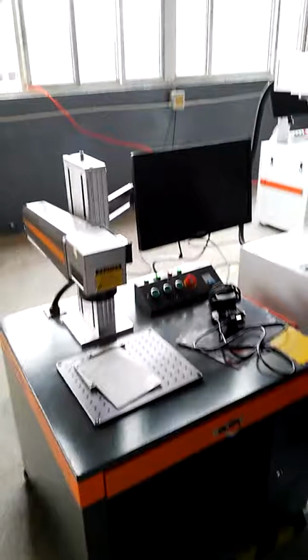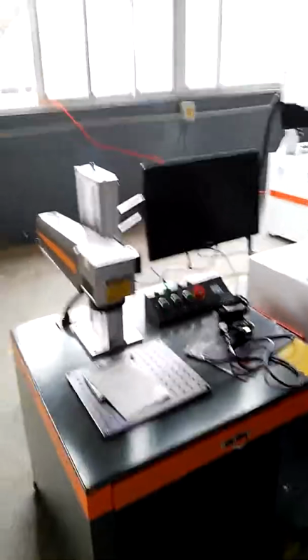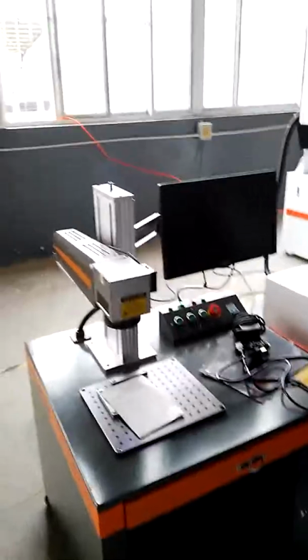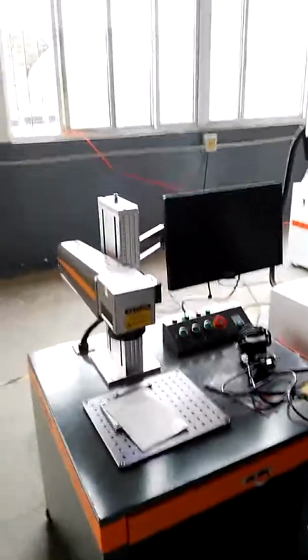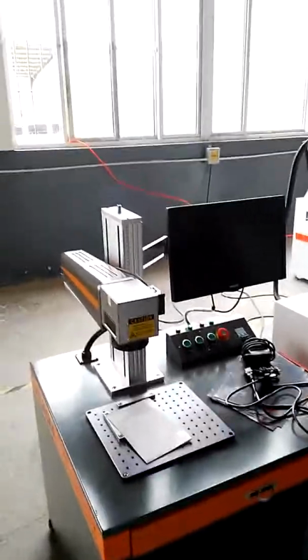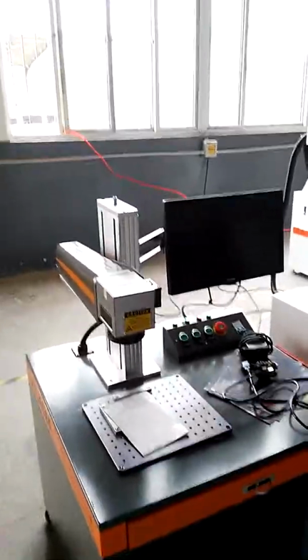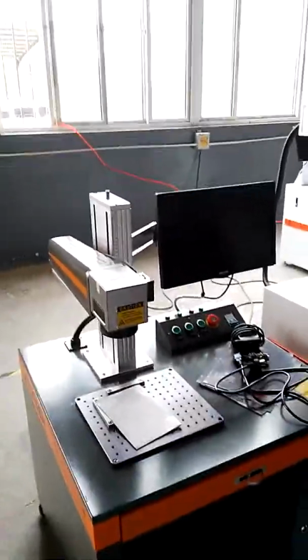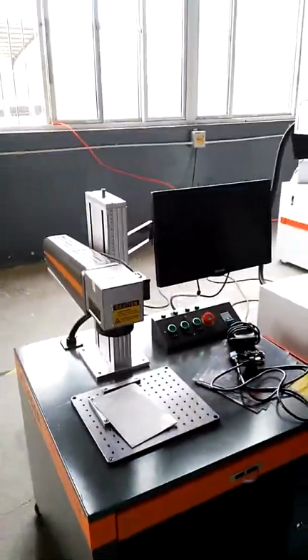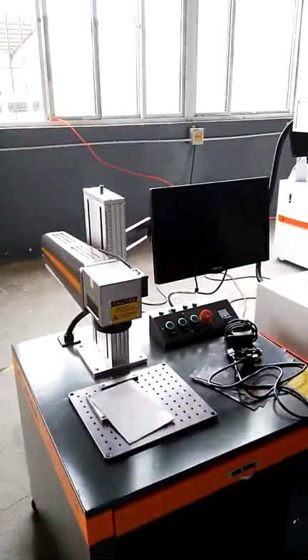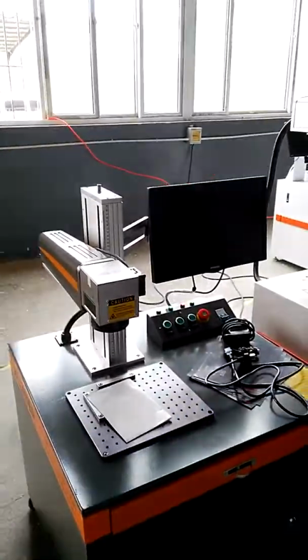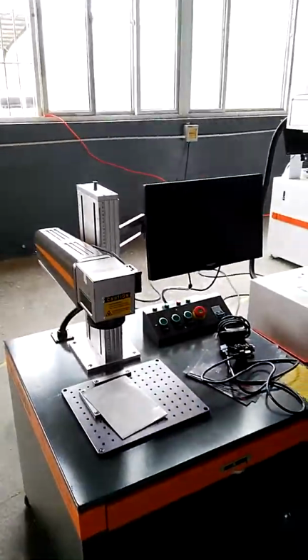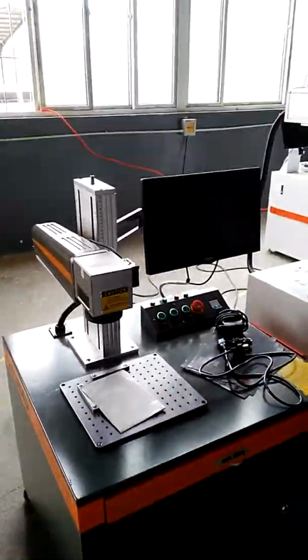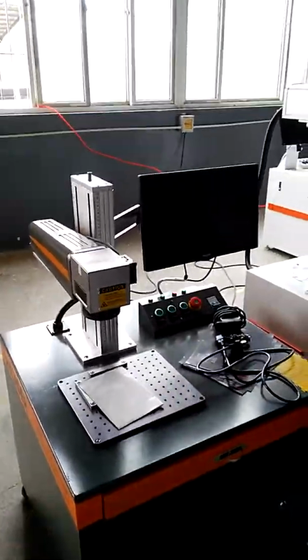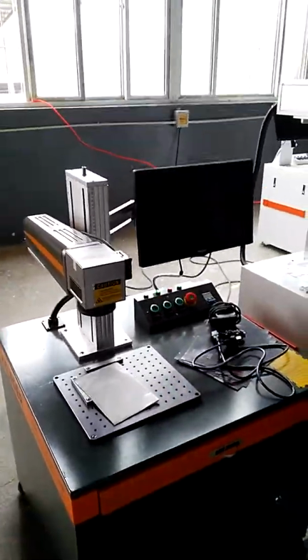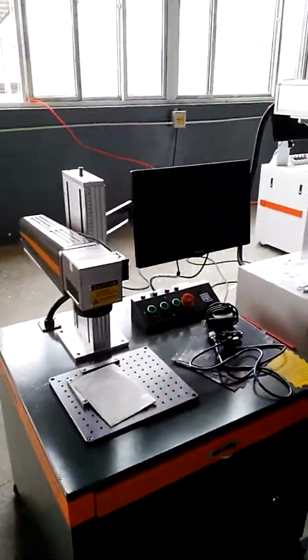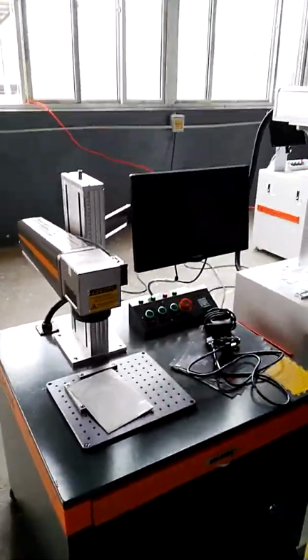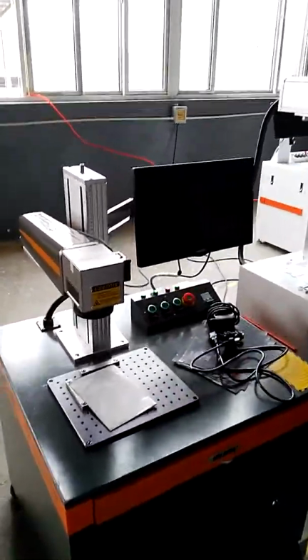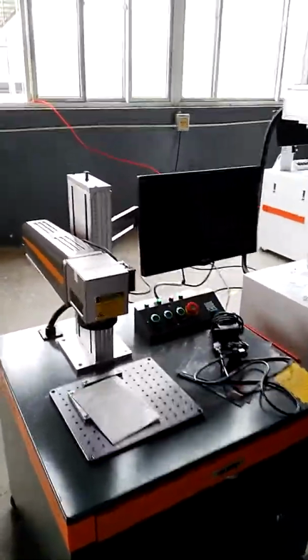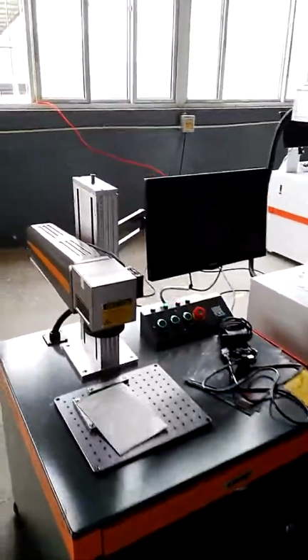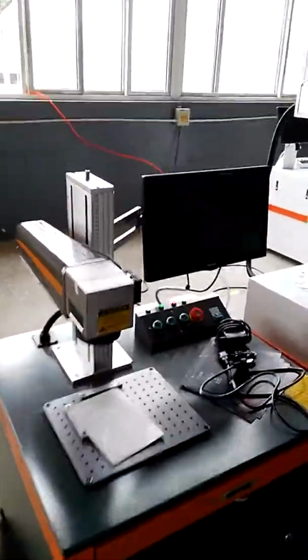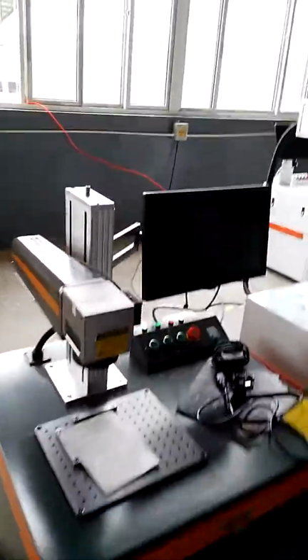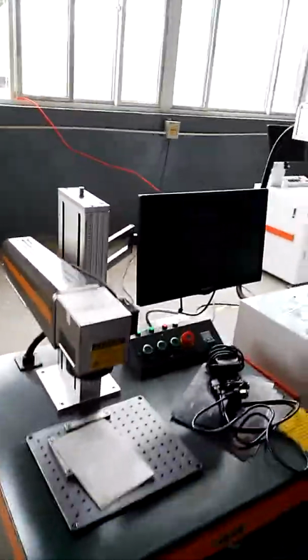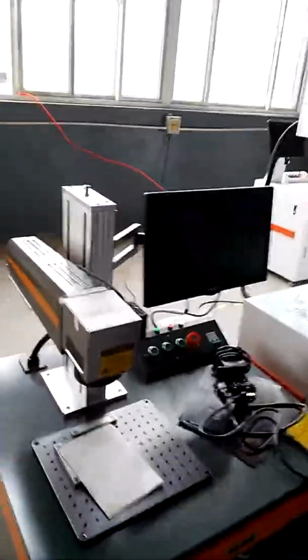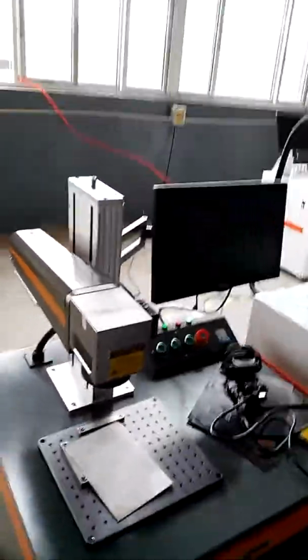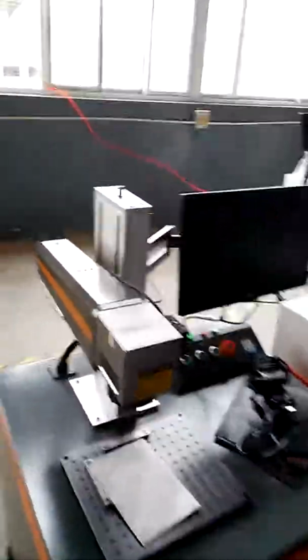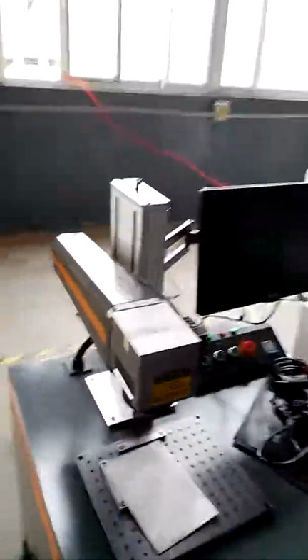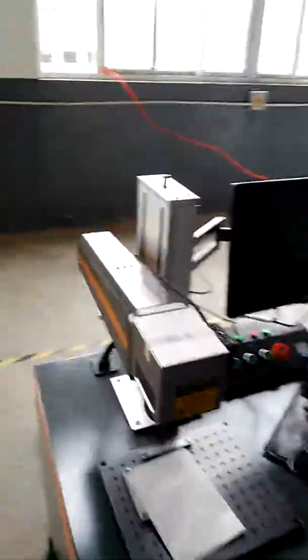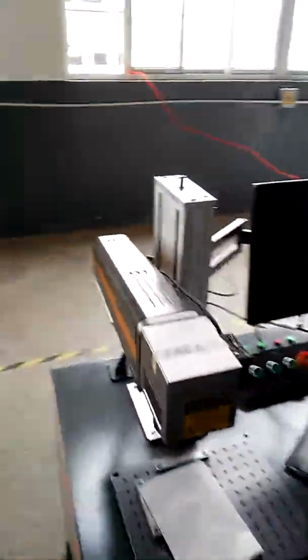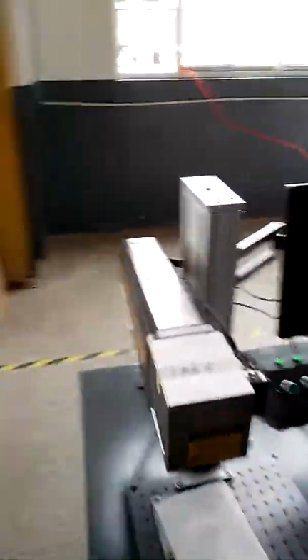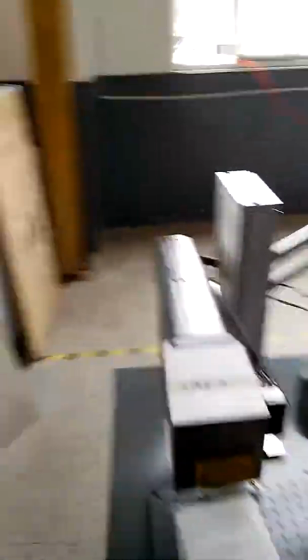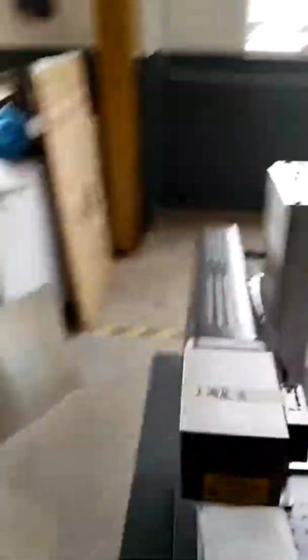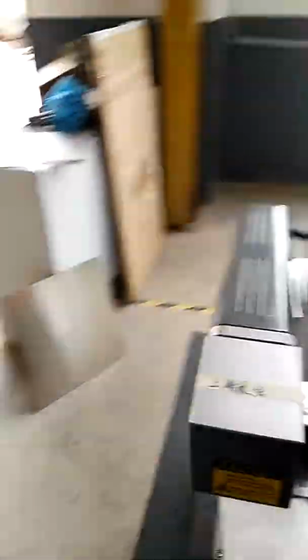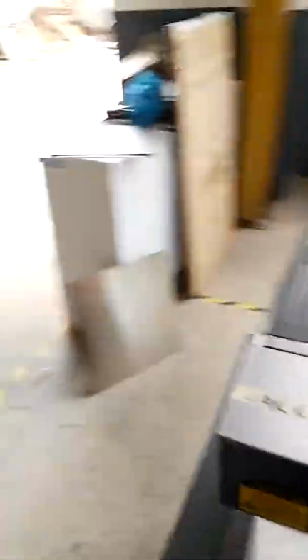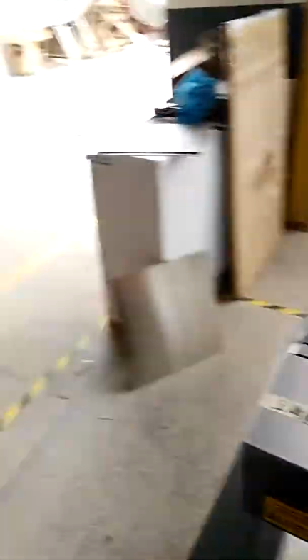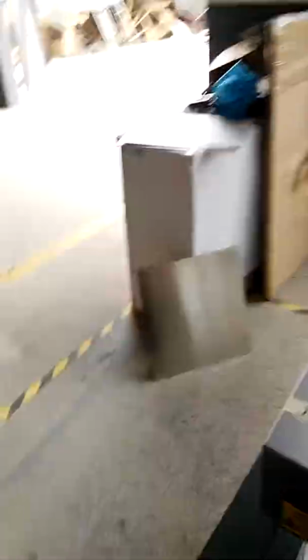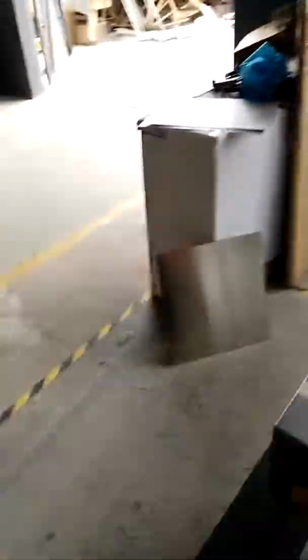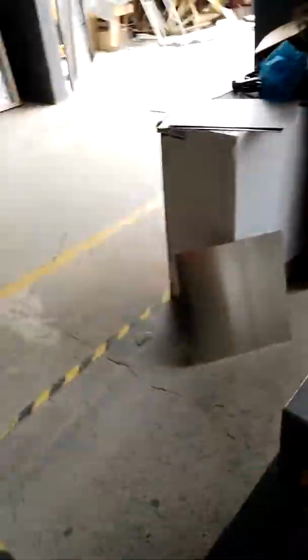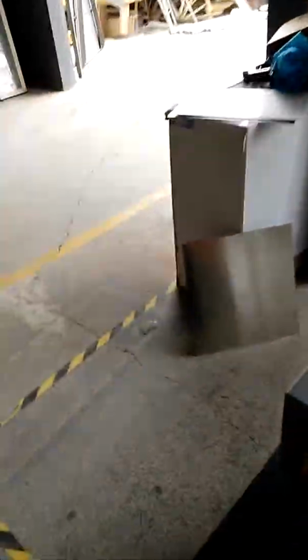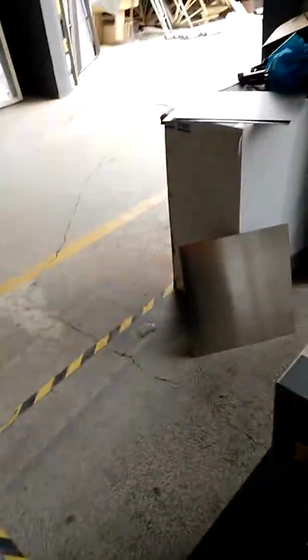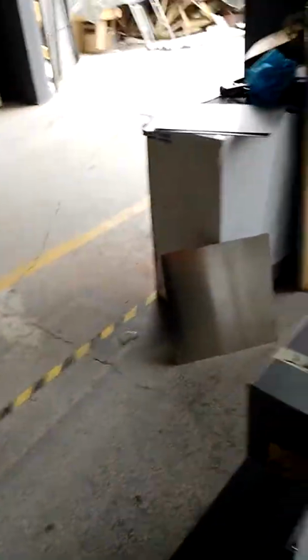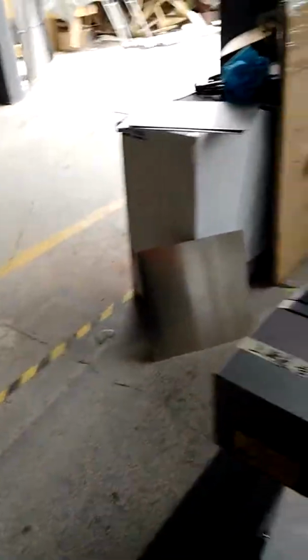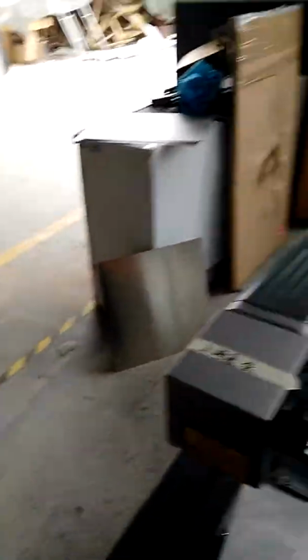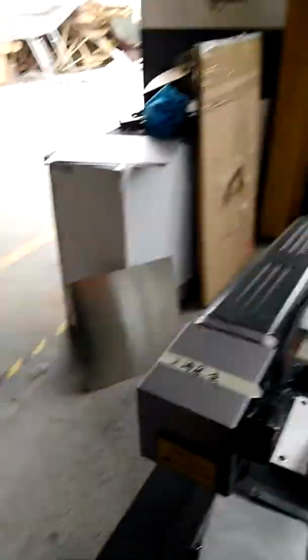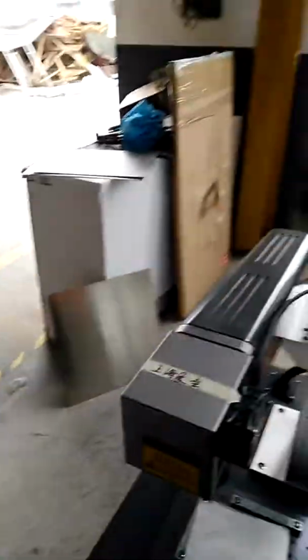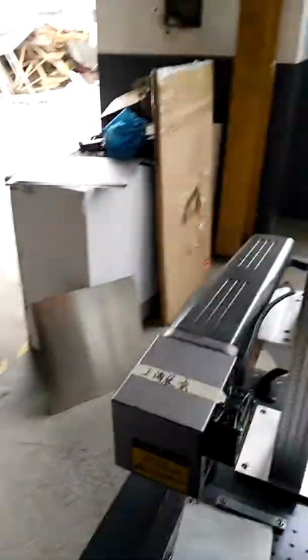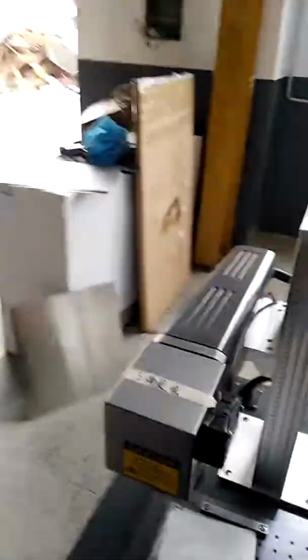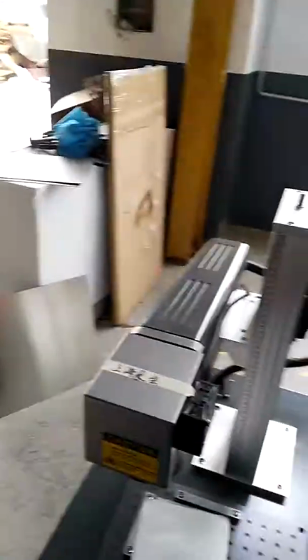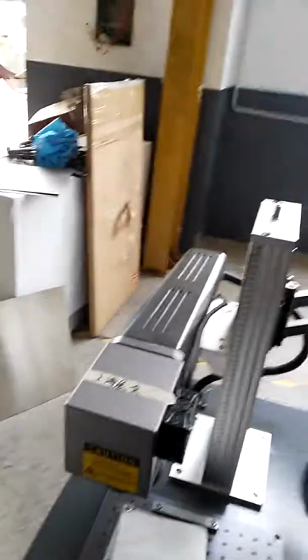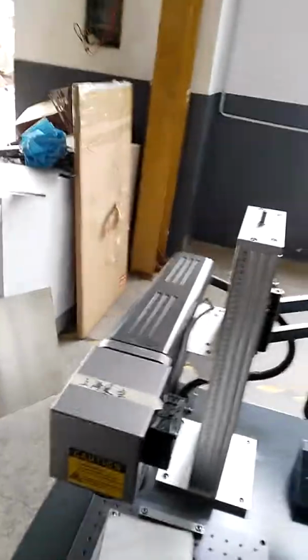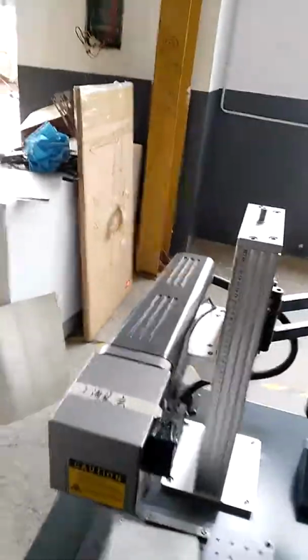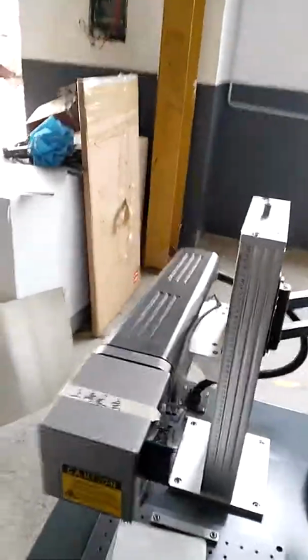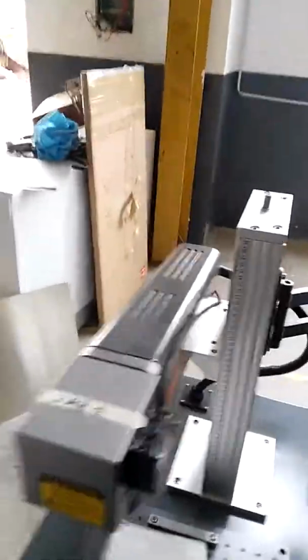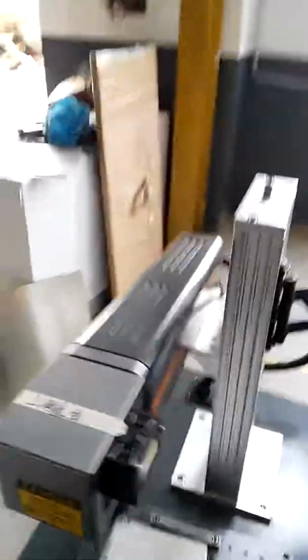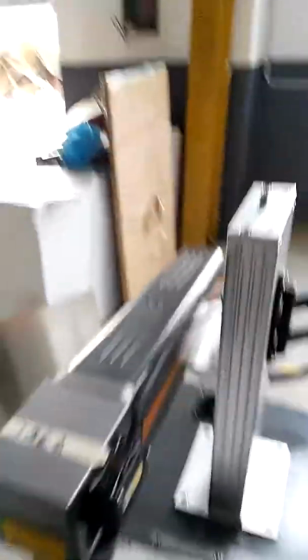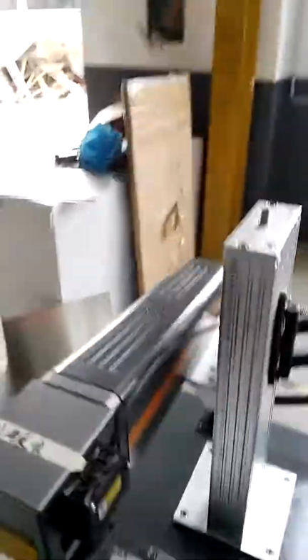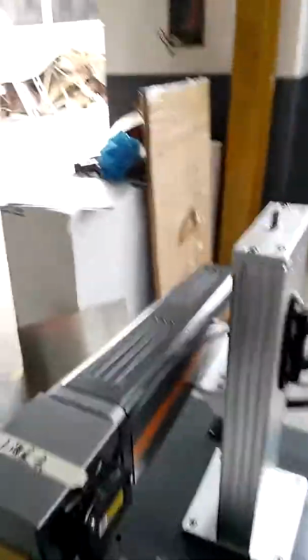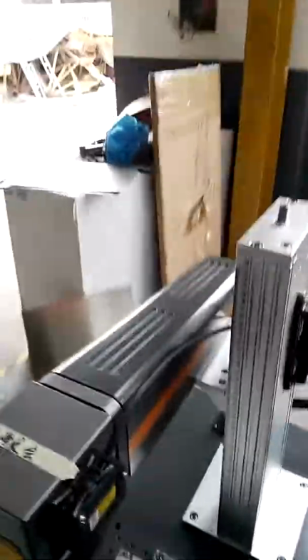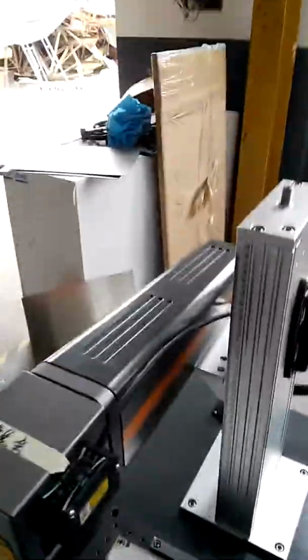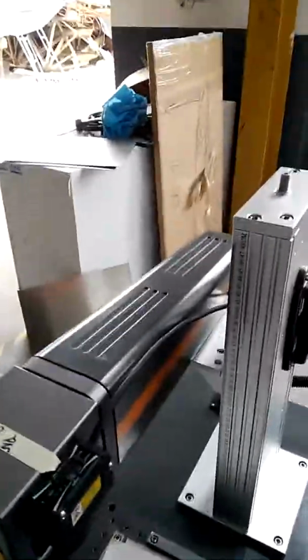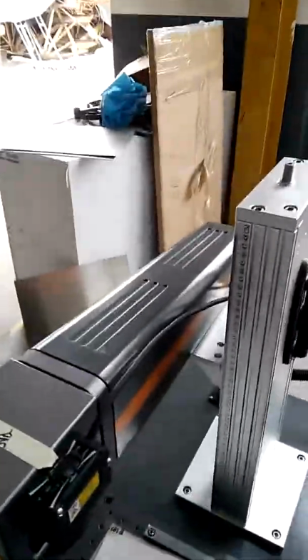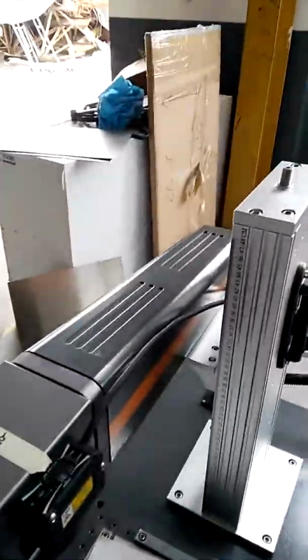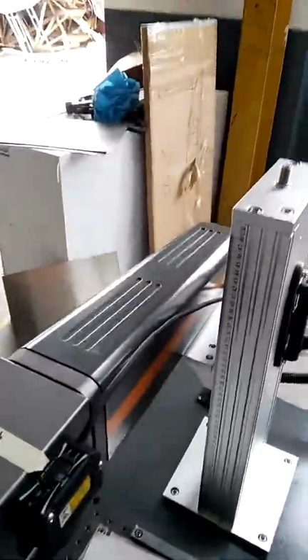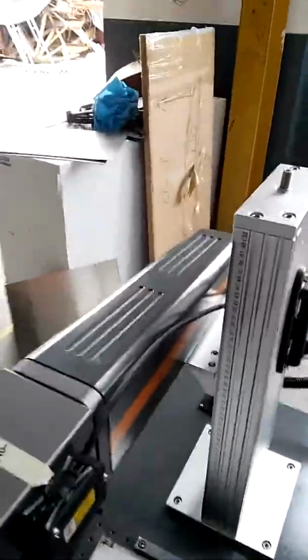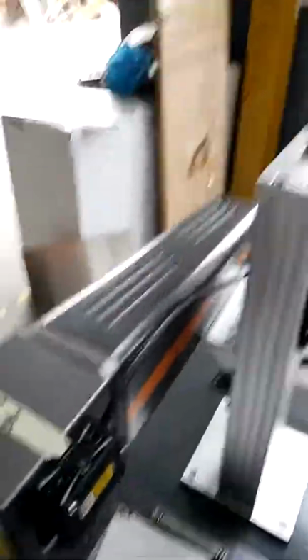Hello my friend, let me show you our new hyperlidorm machine. This is the autofocus function.